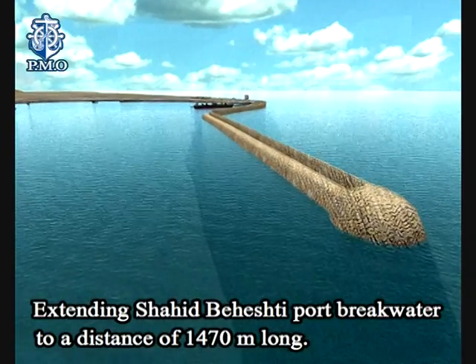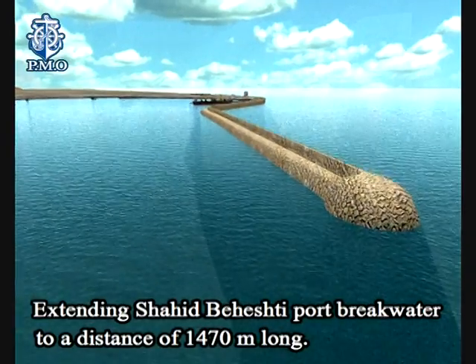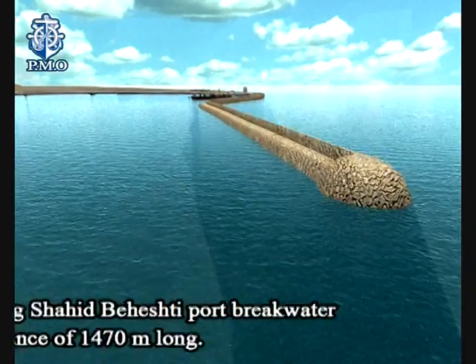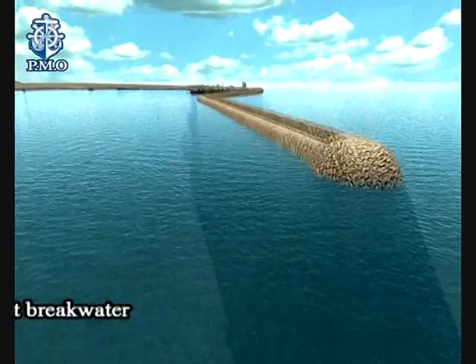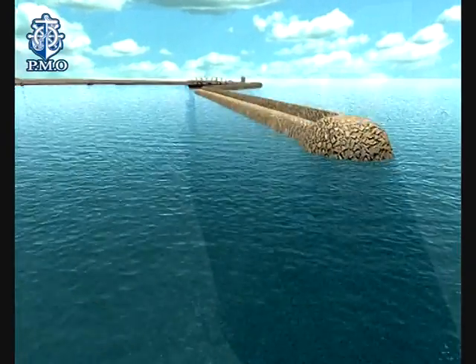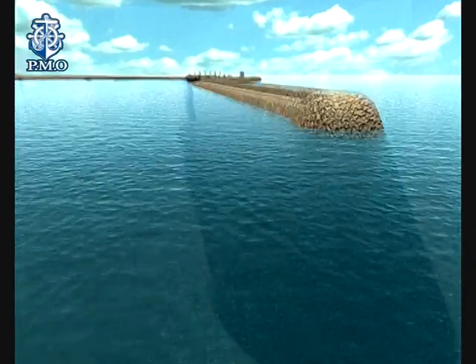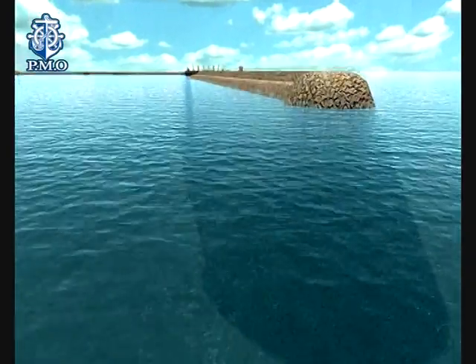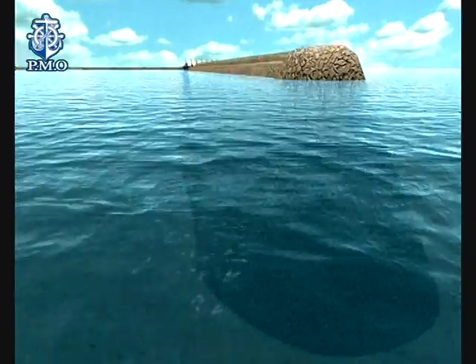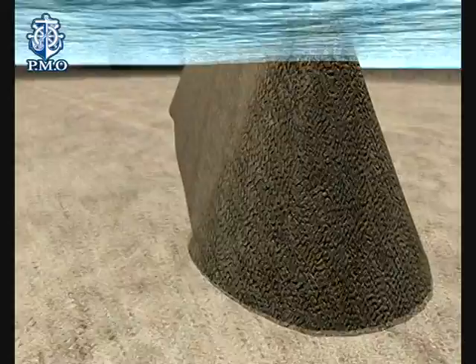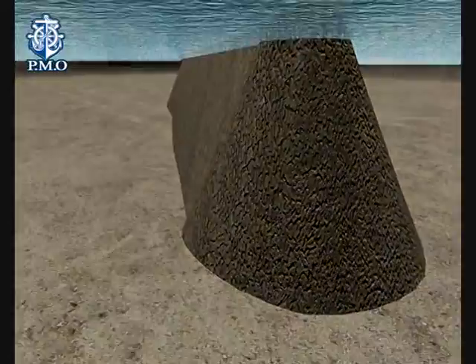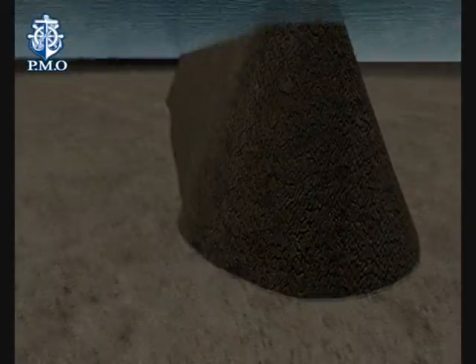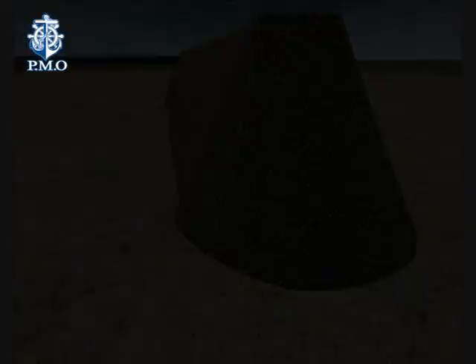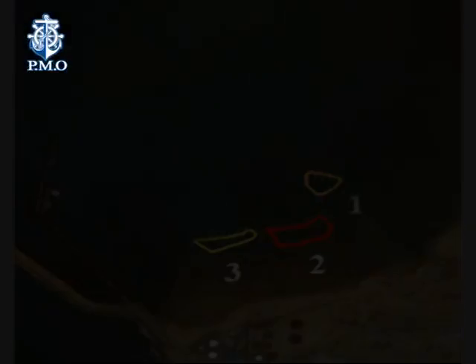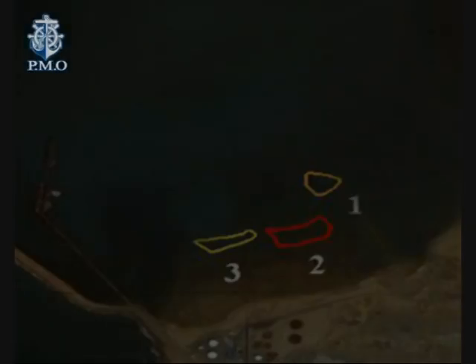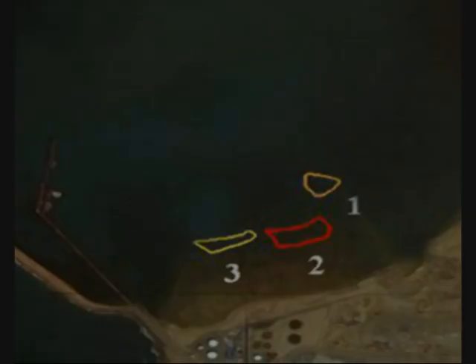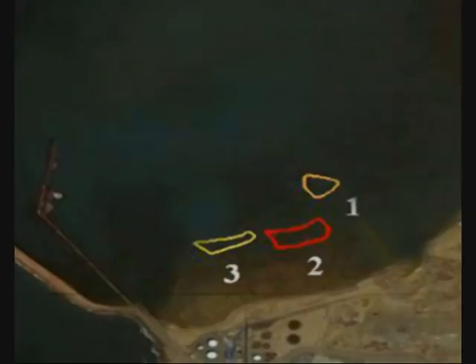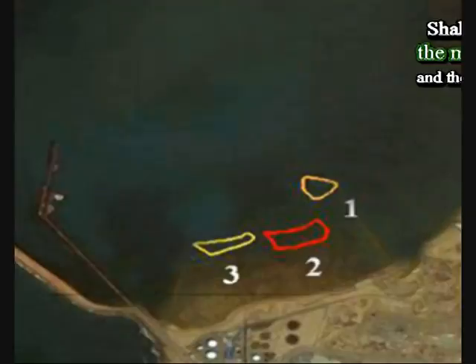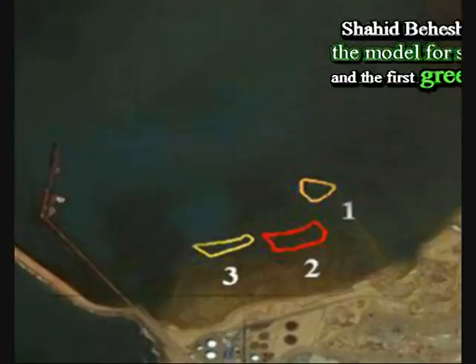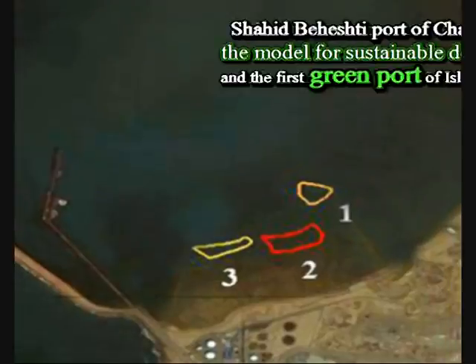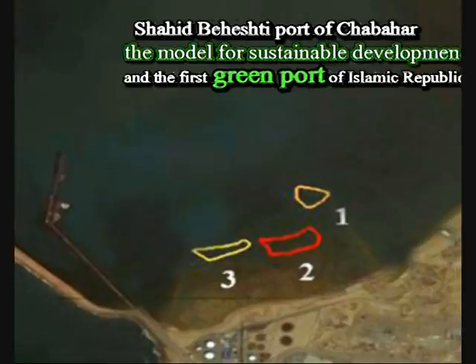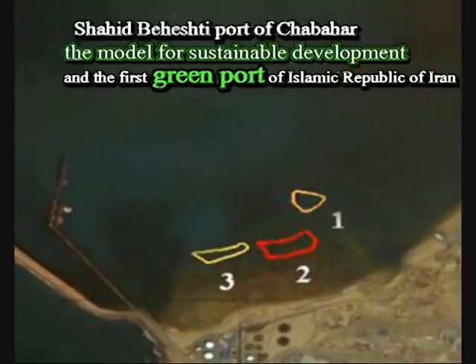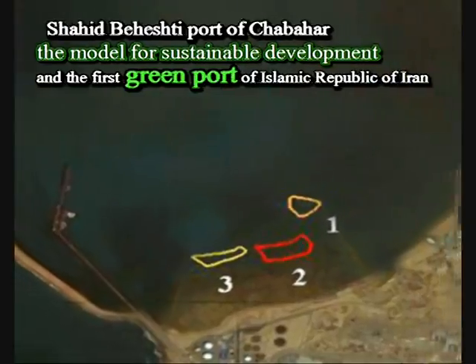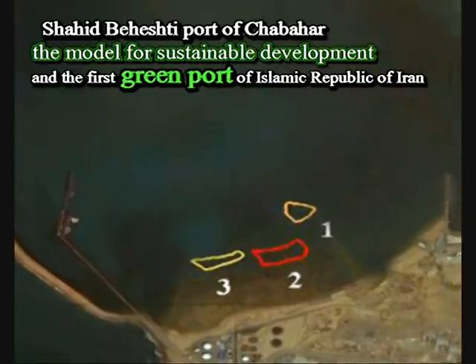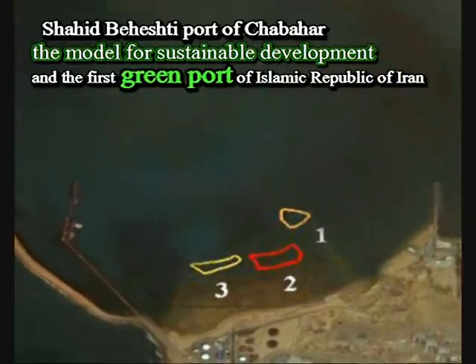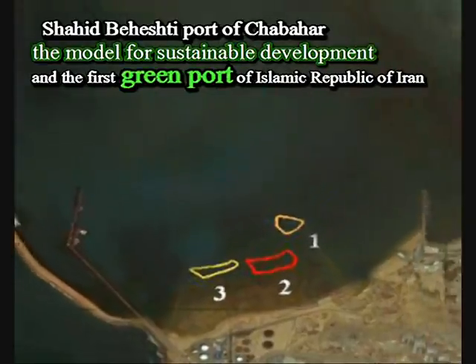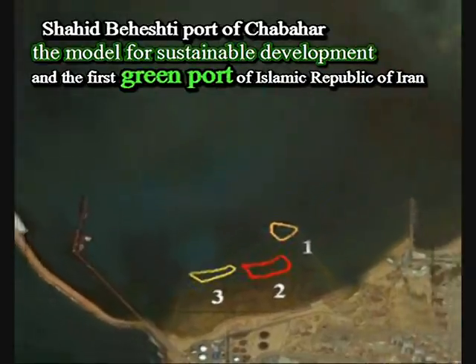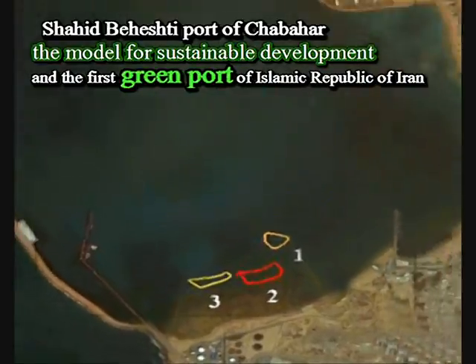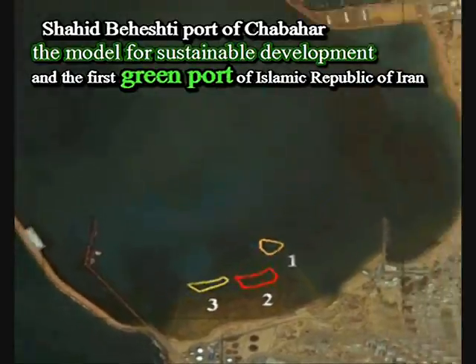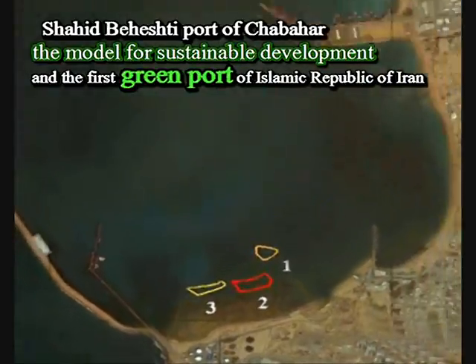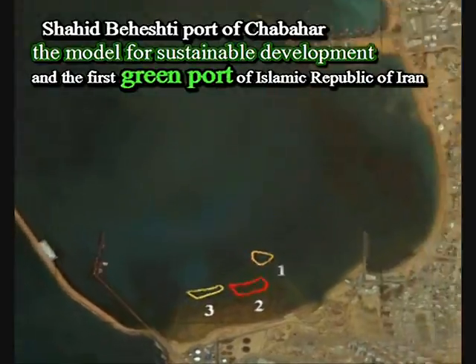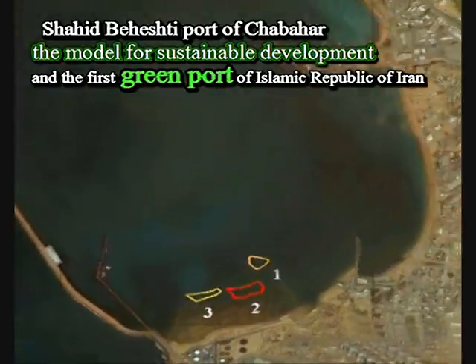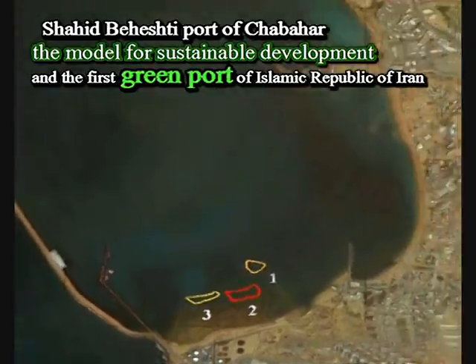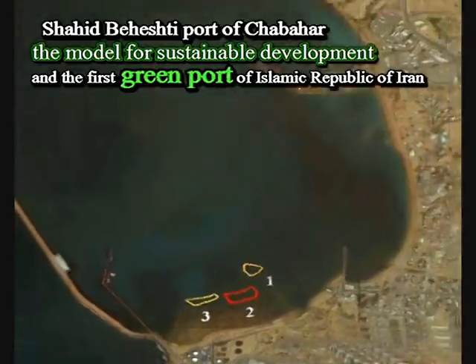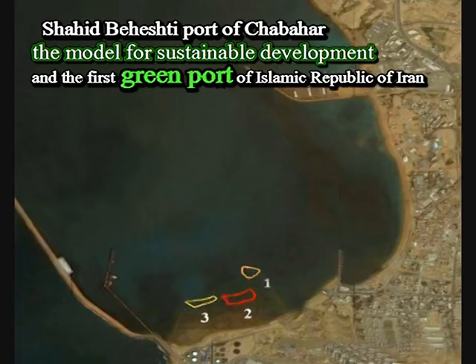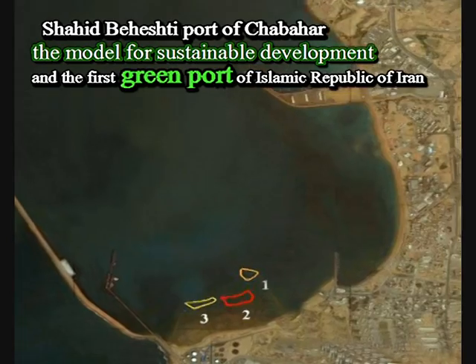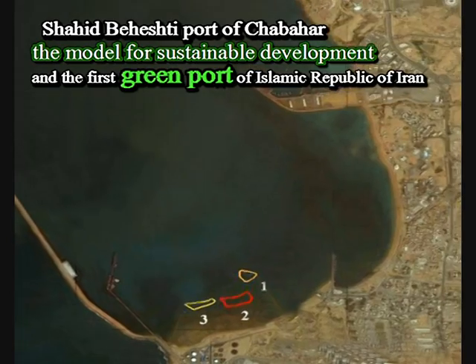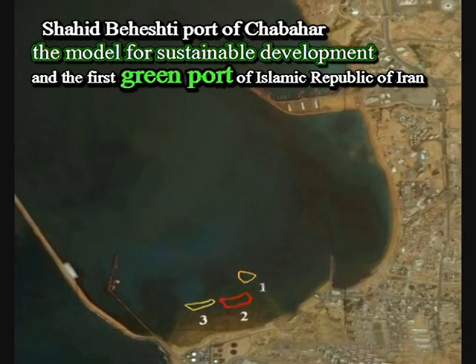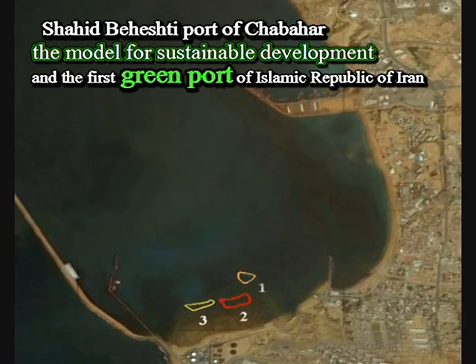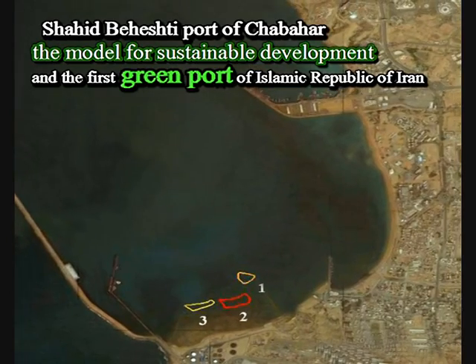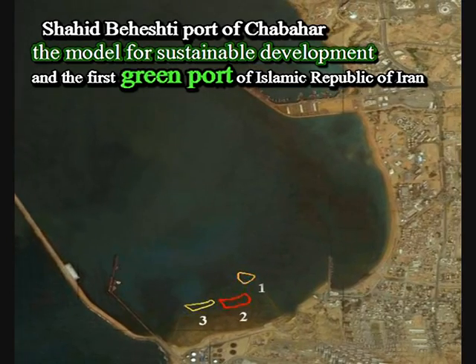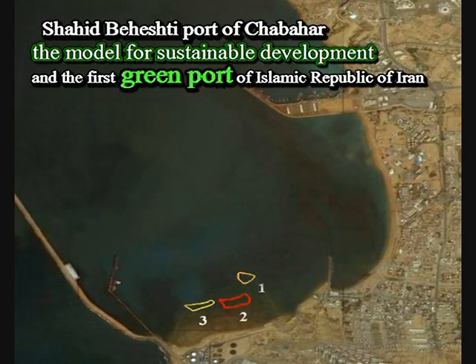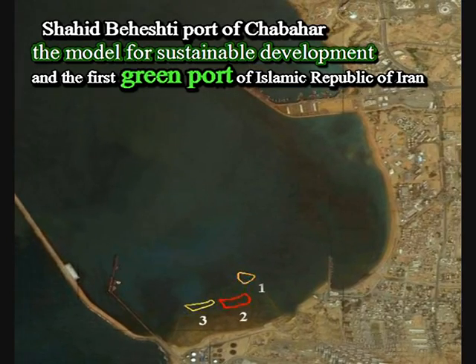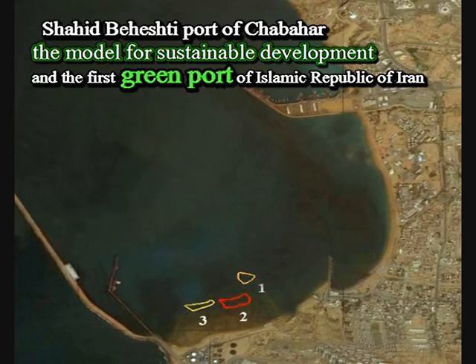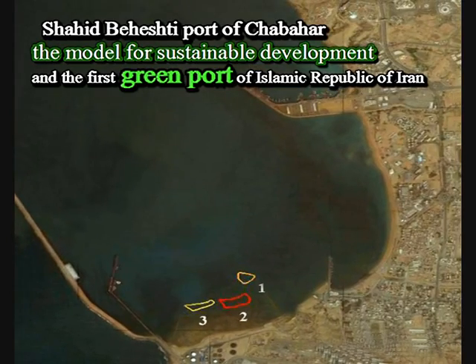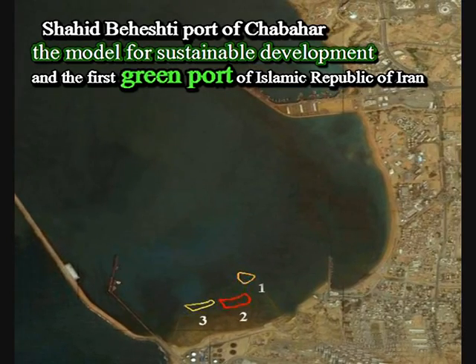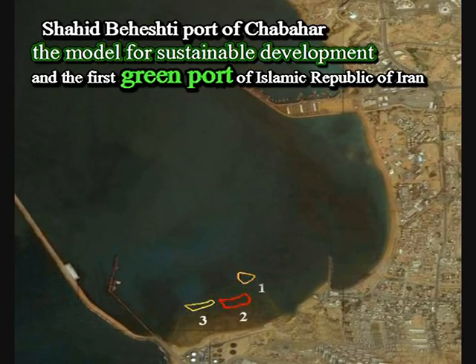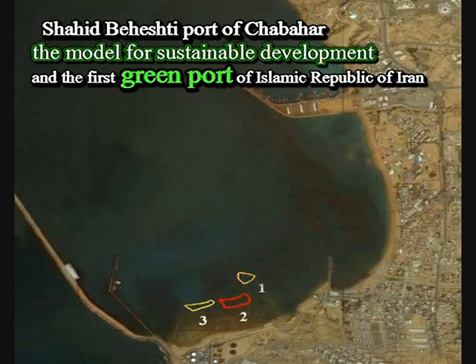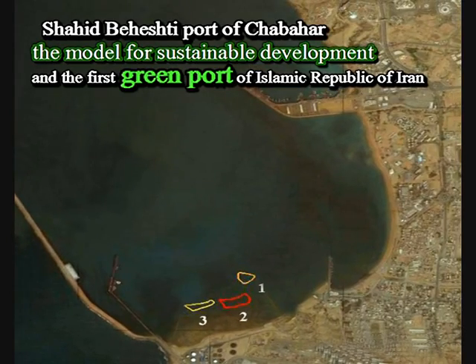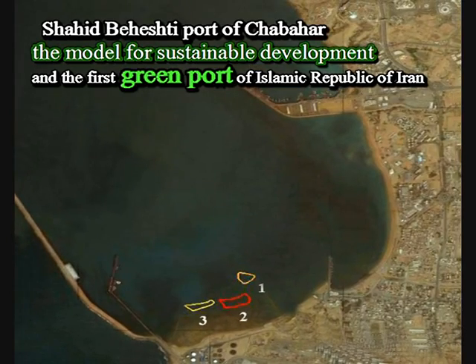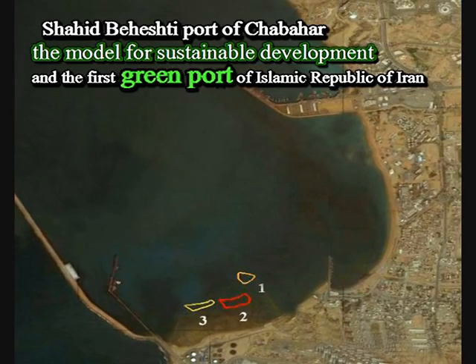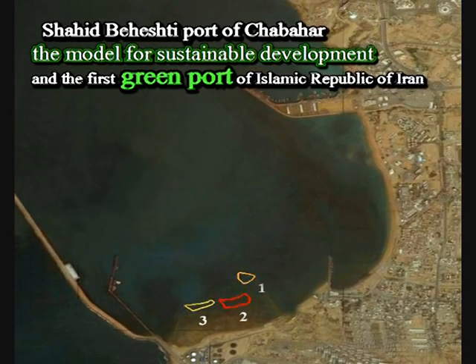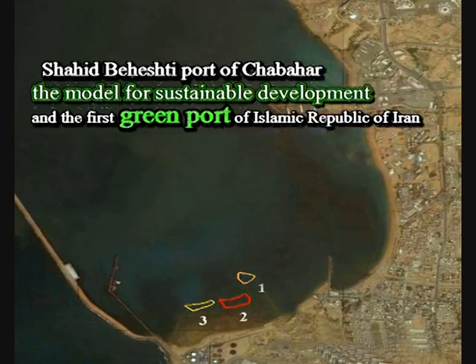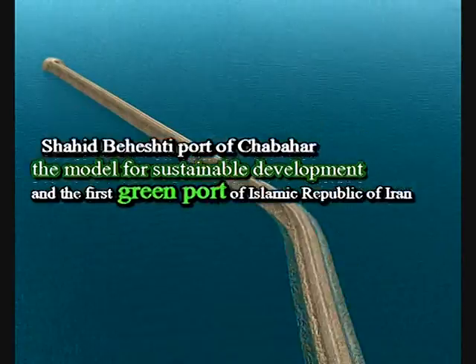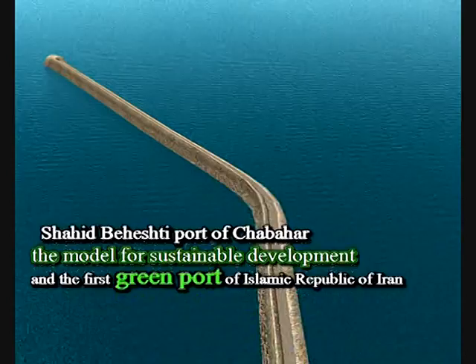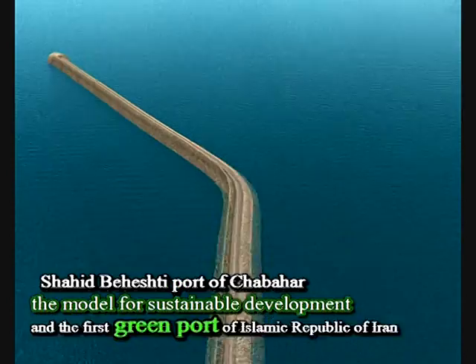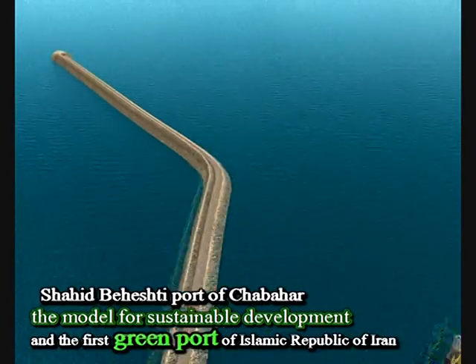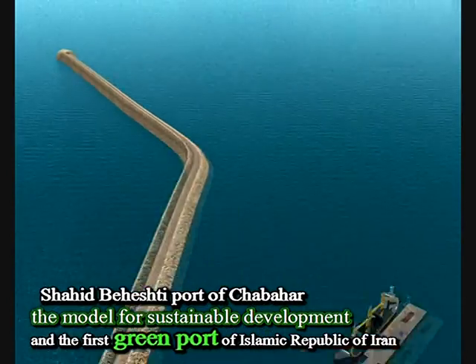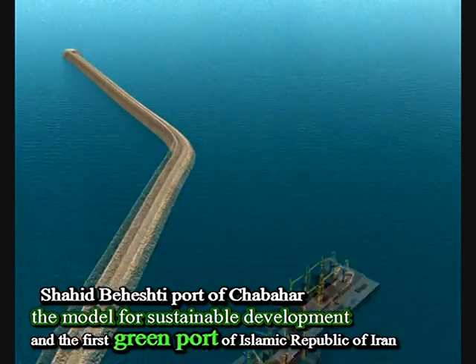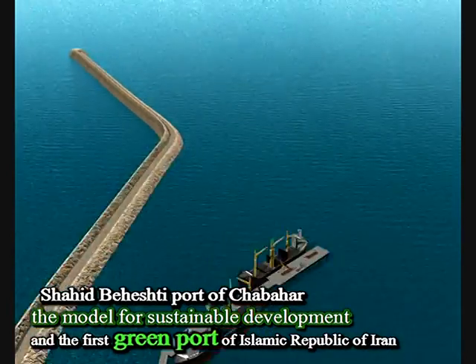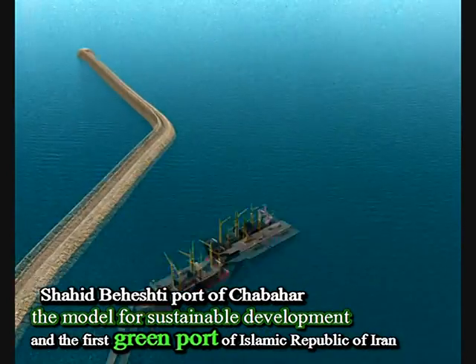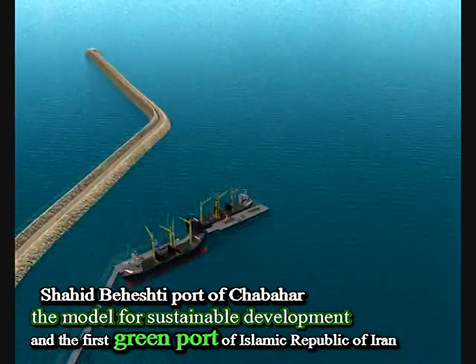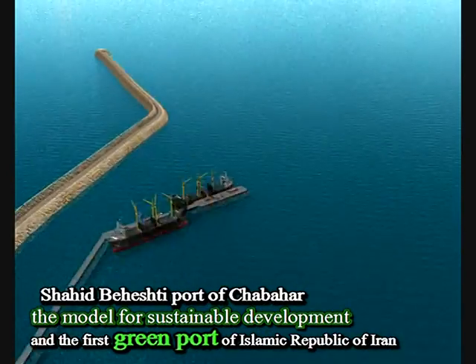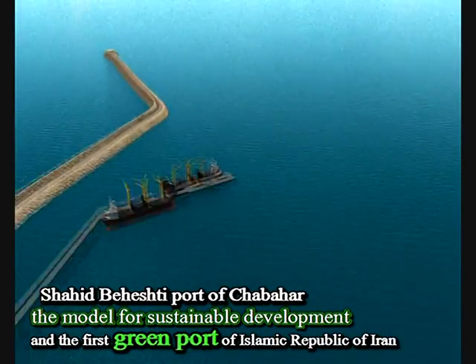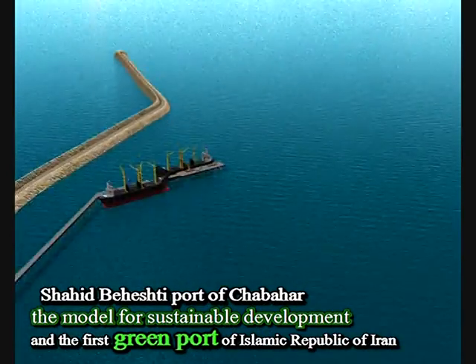Shahid Beheshti Port of Chabahar — the model for sustainable development — is the first green port of the Islamic Republic of Iran.